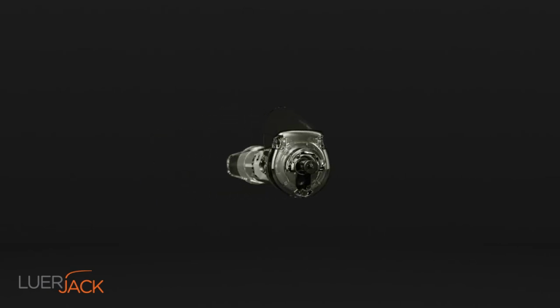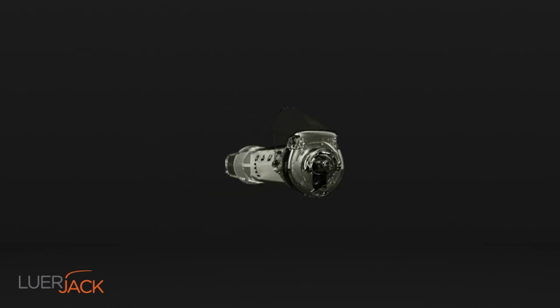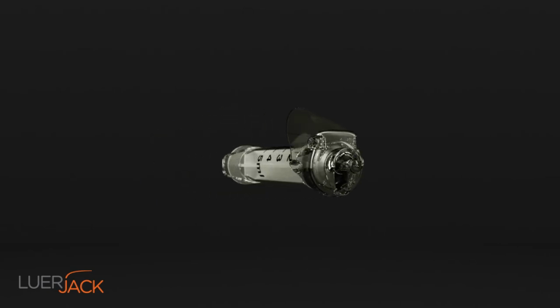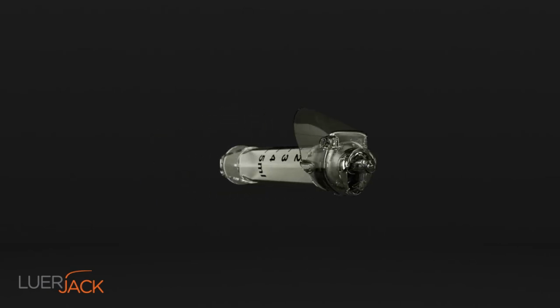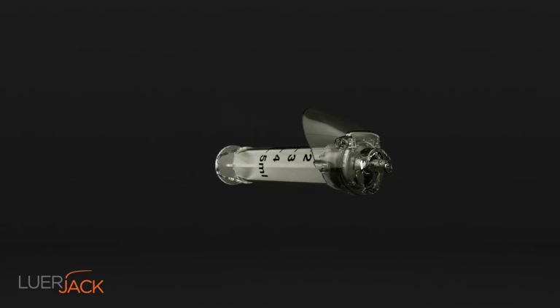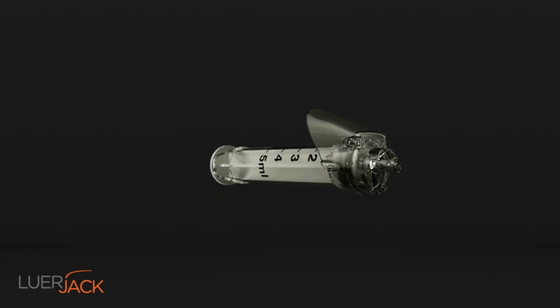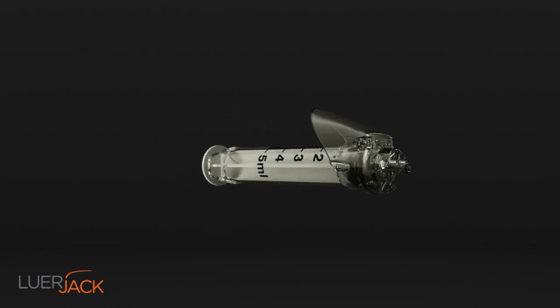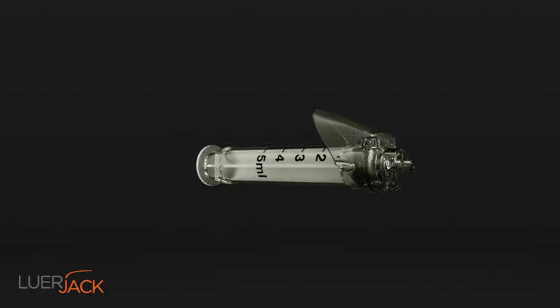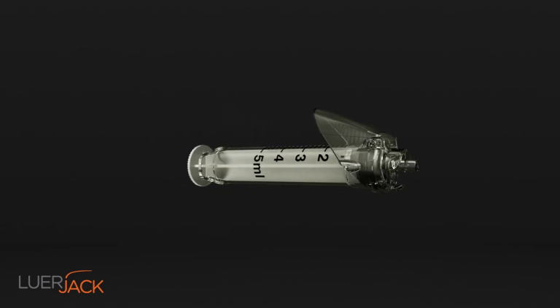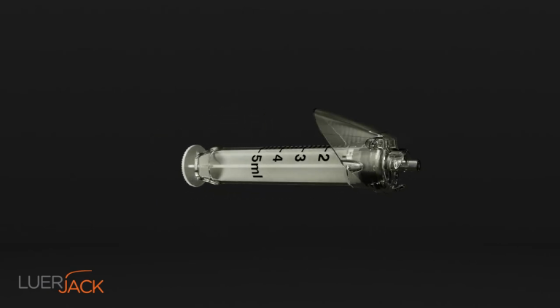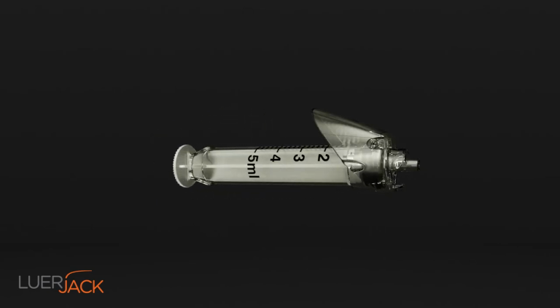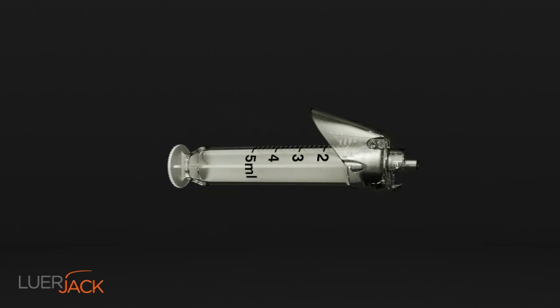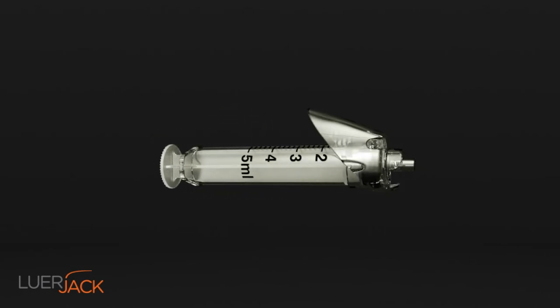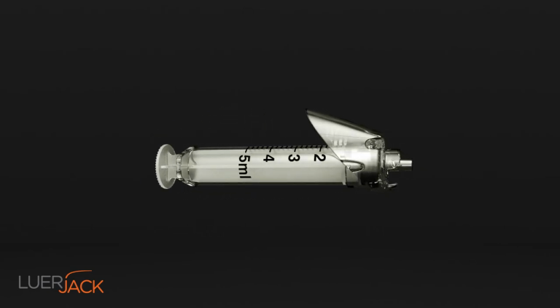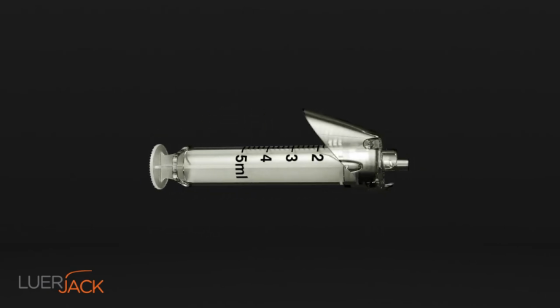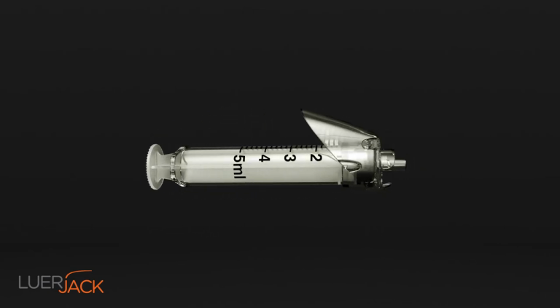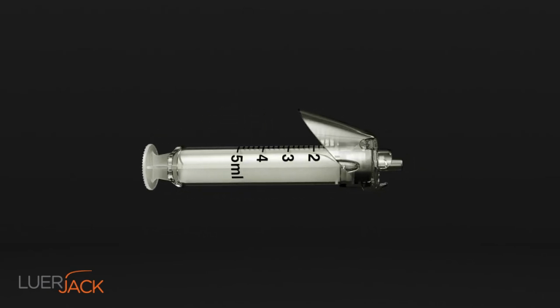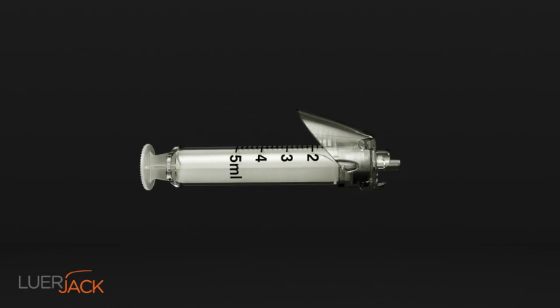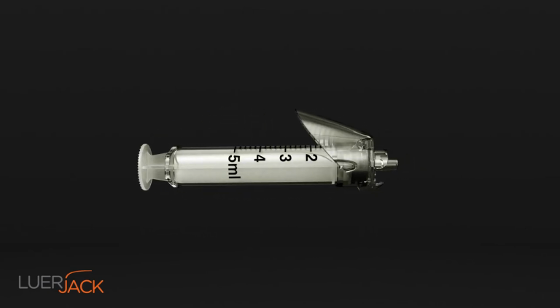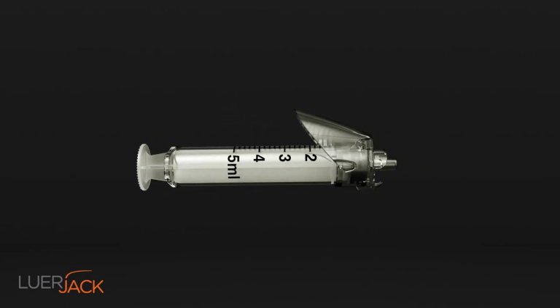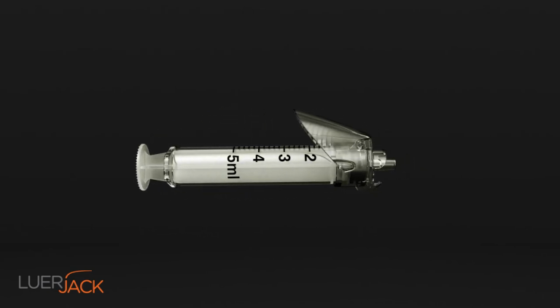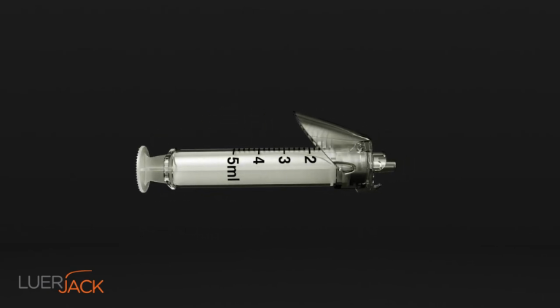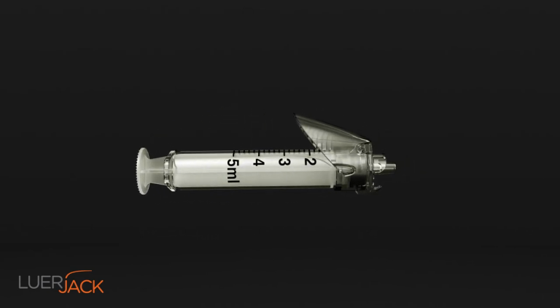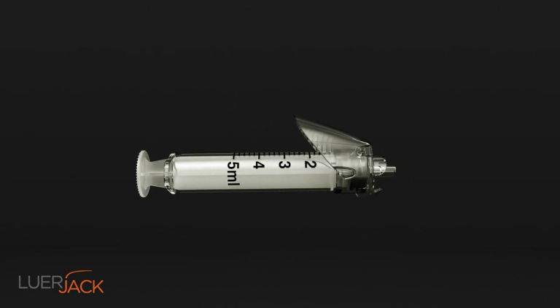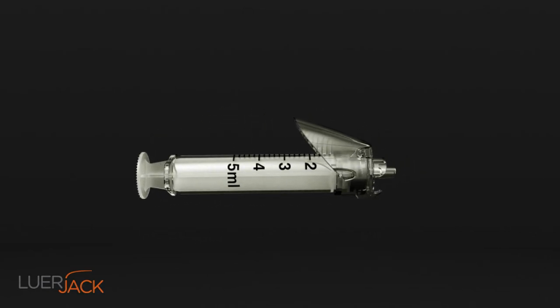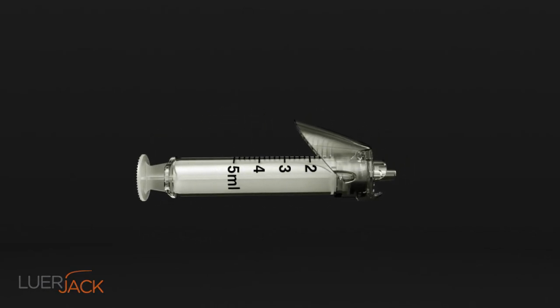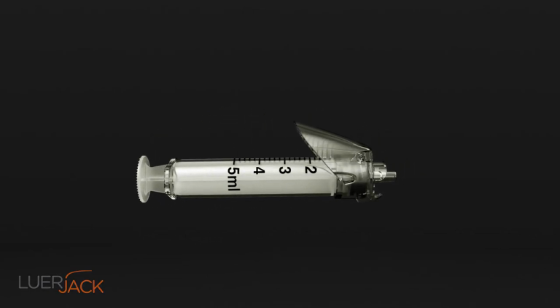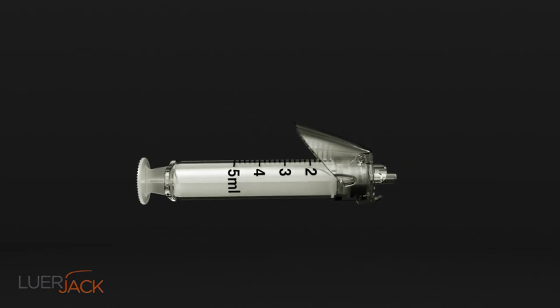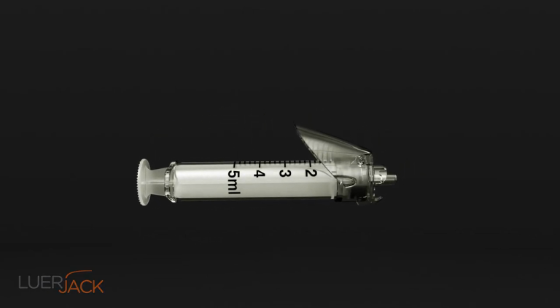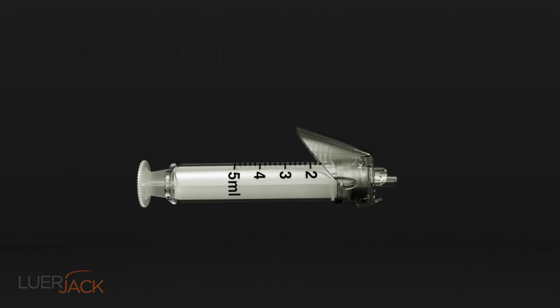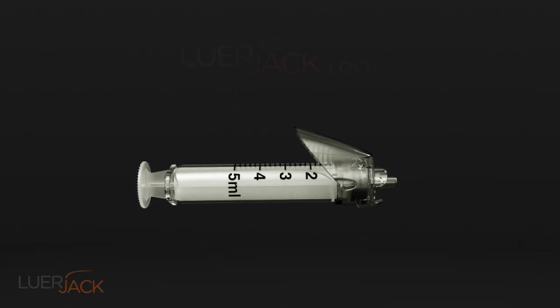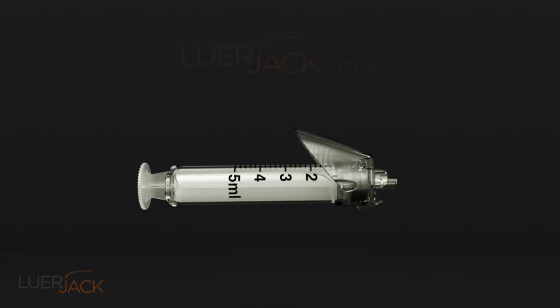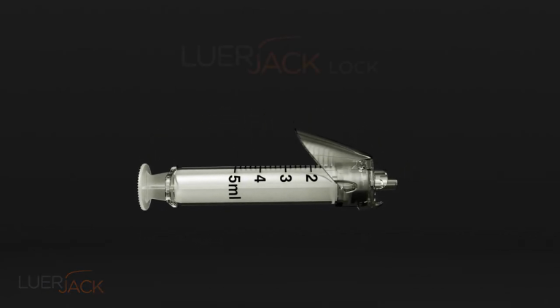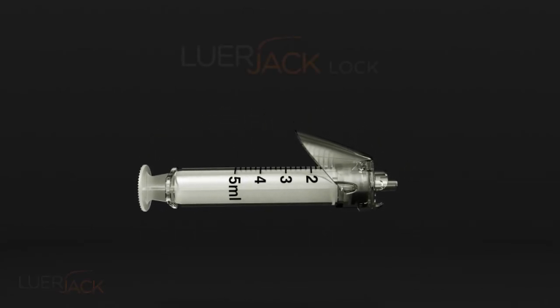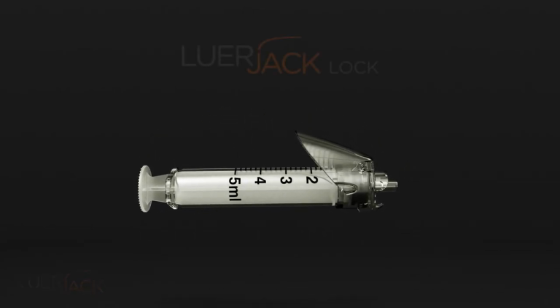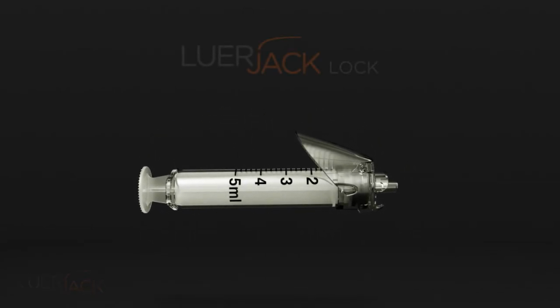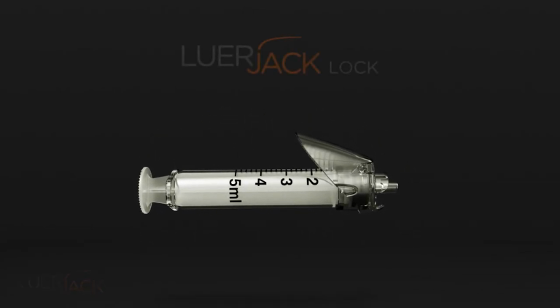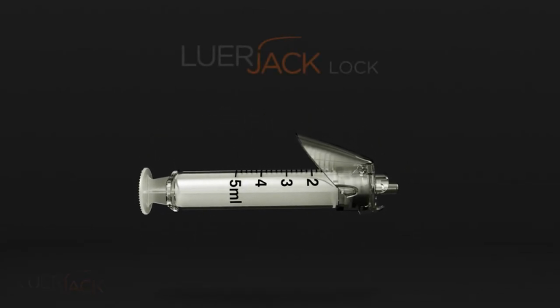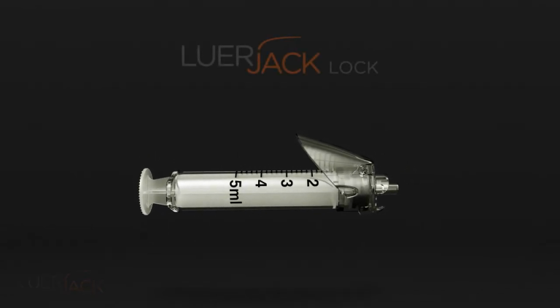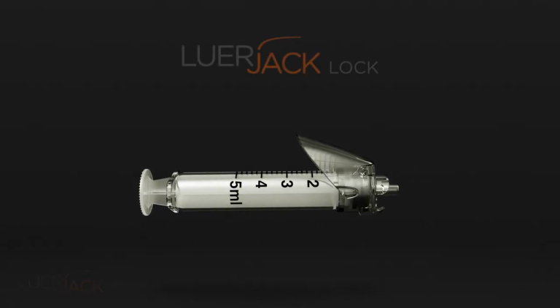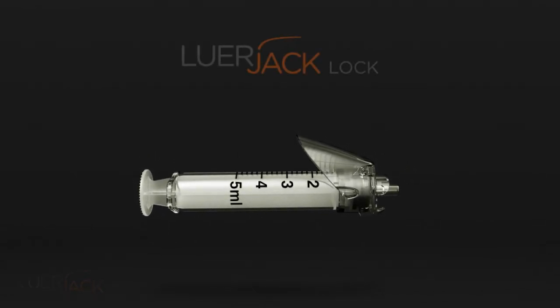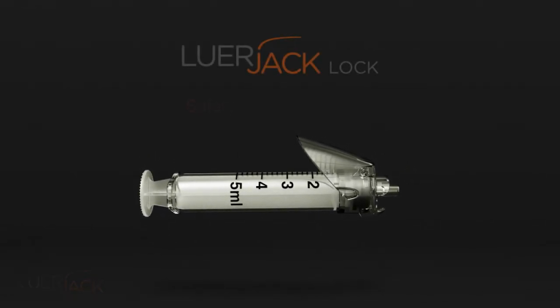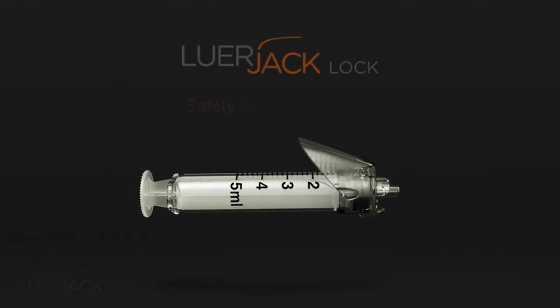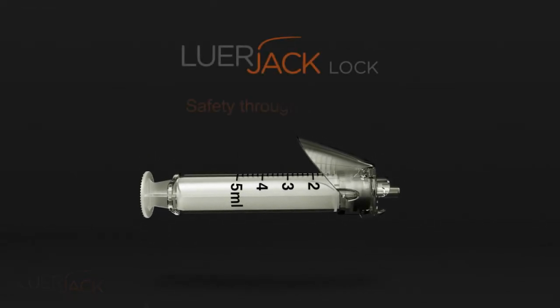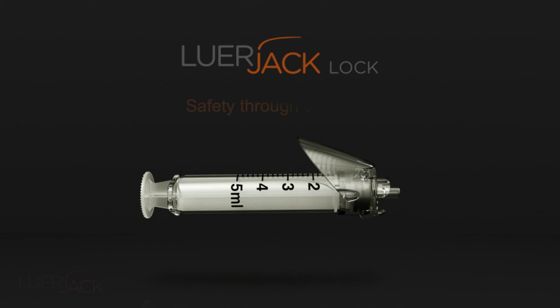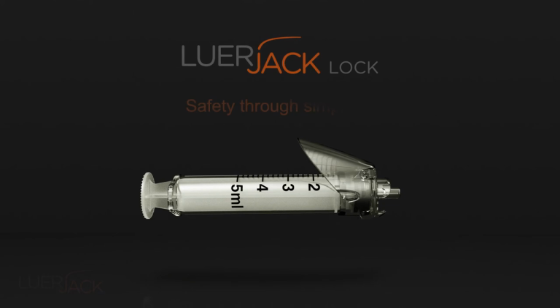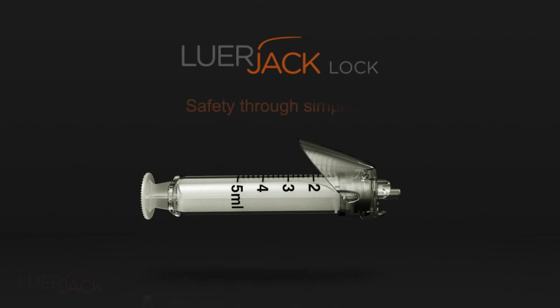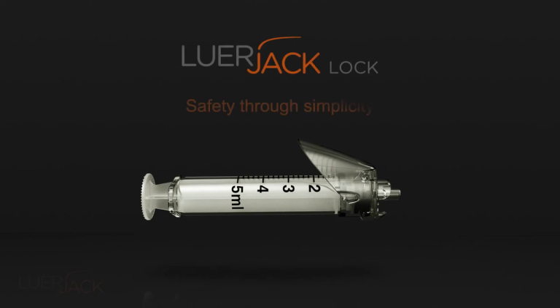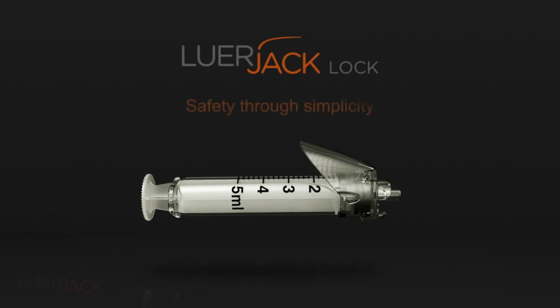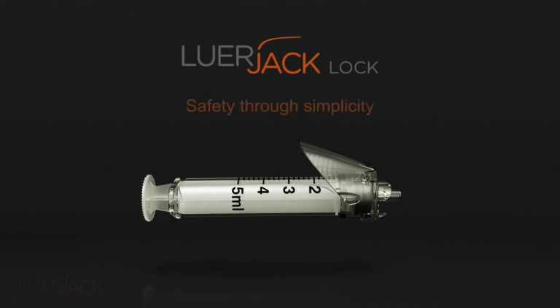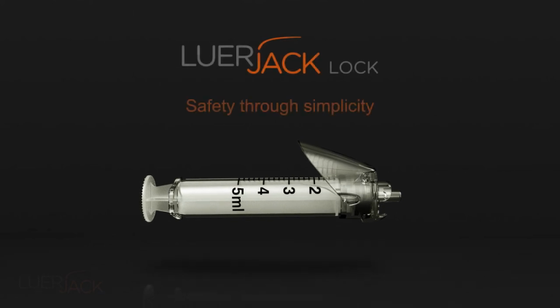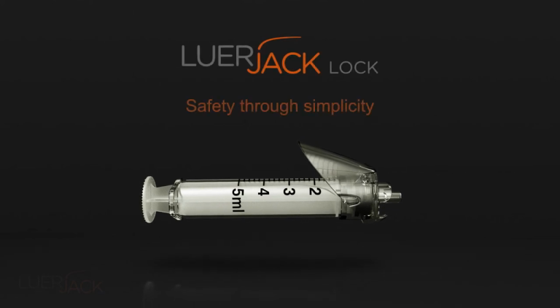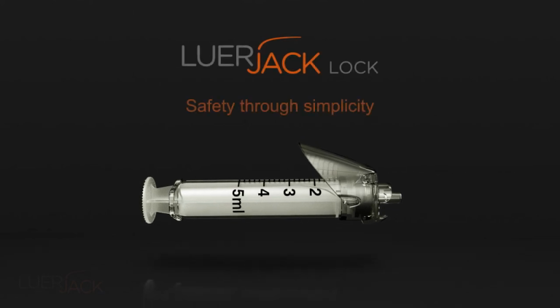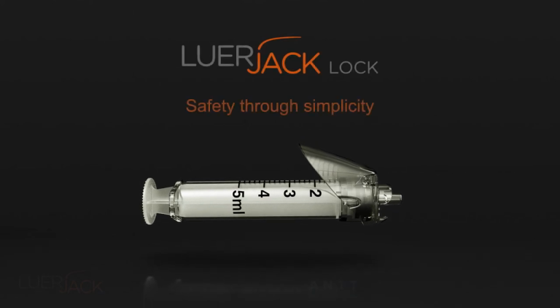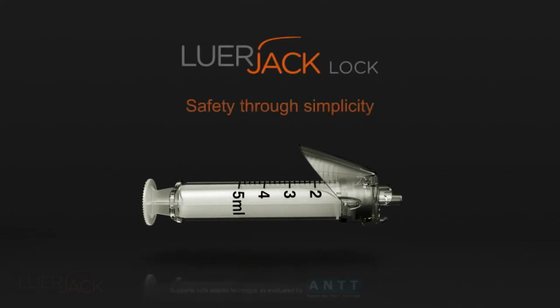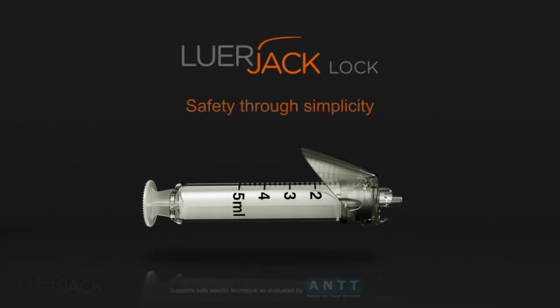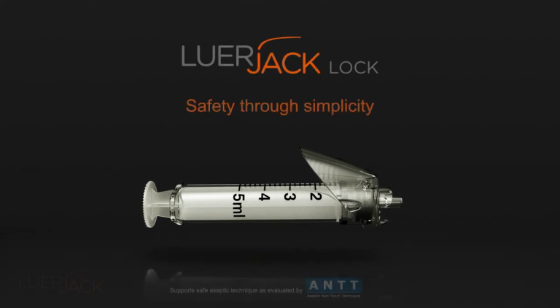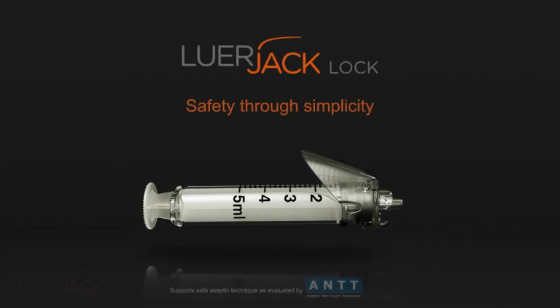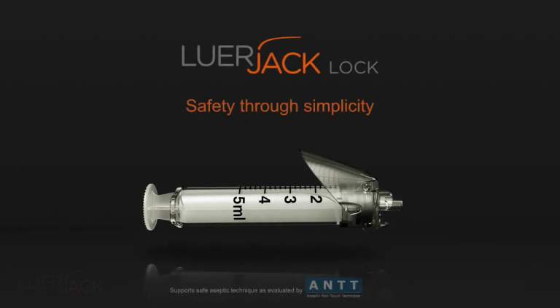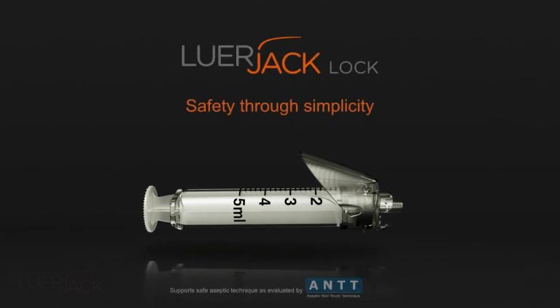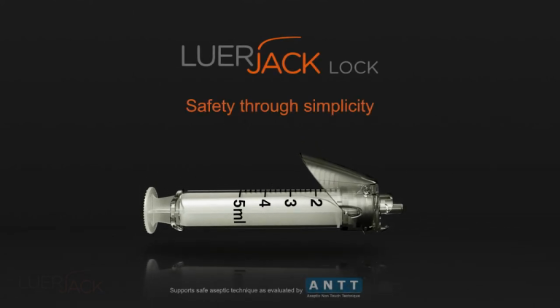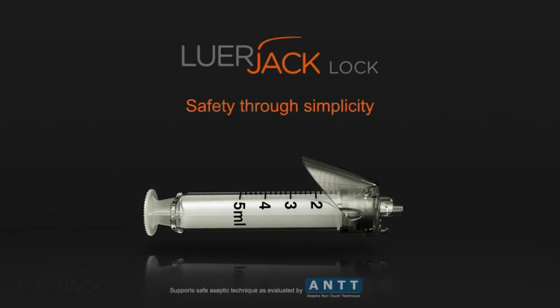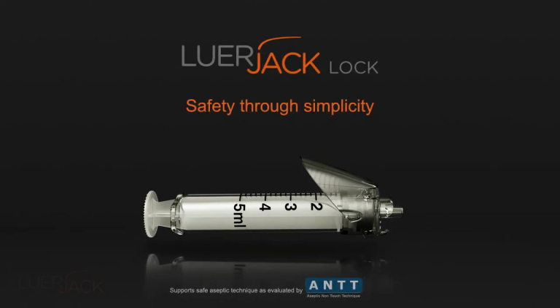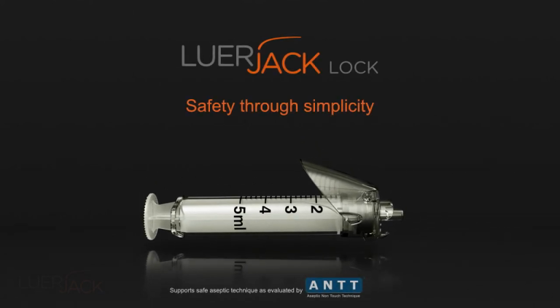Luerjack lock supports a better practice and thereby improves the safety of both the patients and the healthcare professionals.